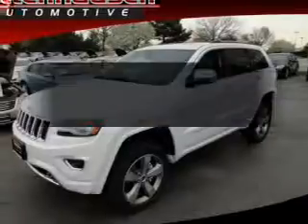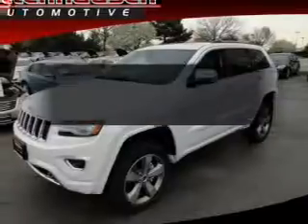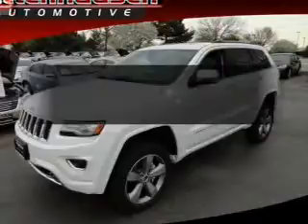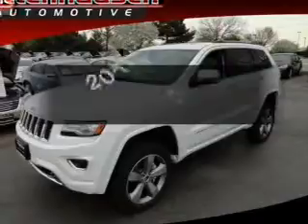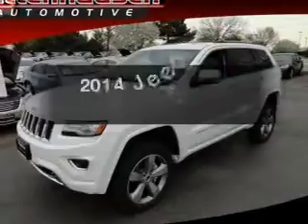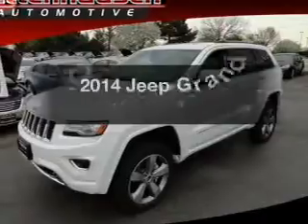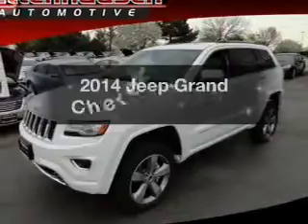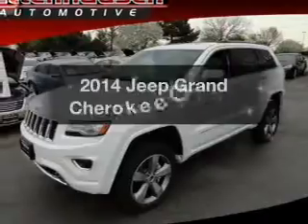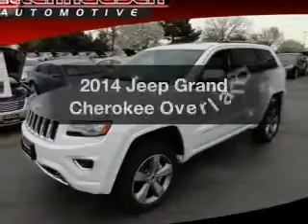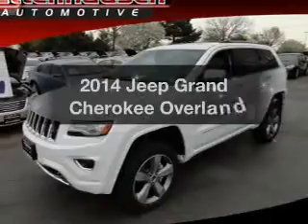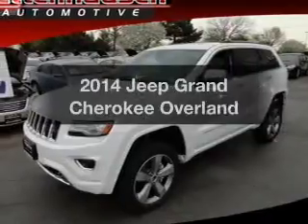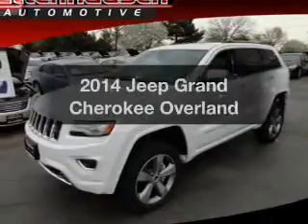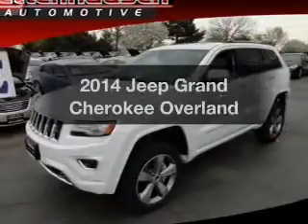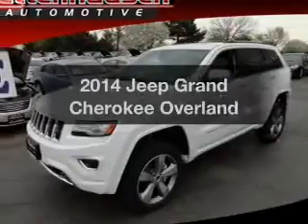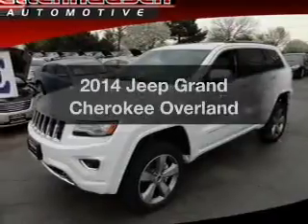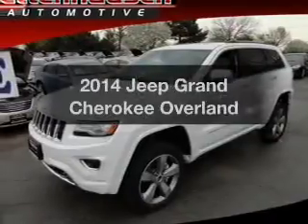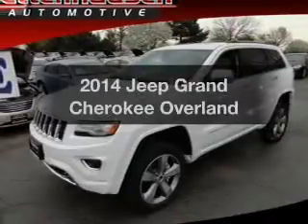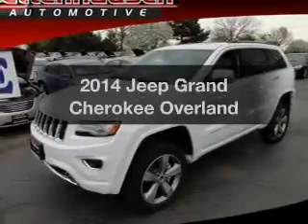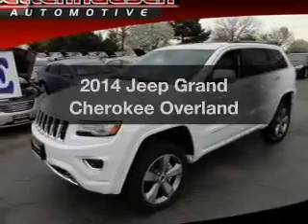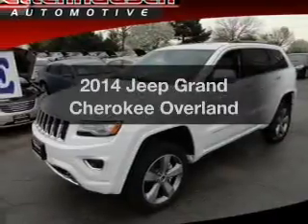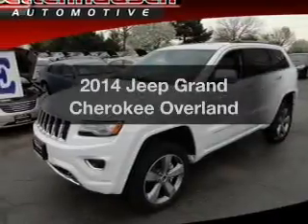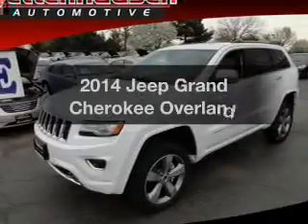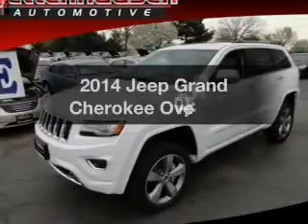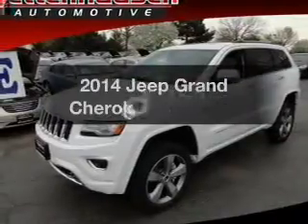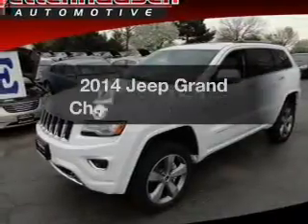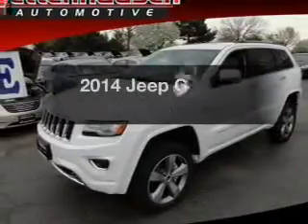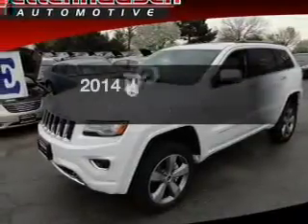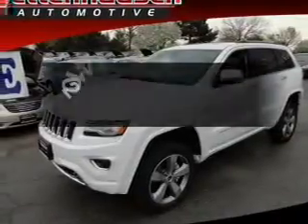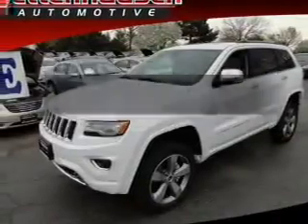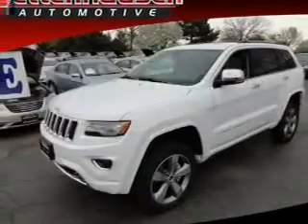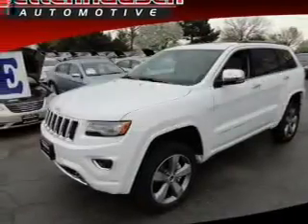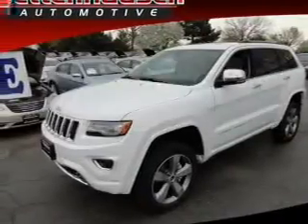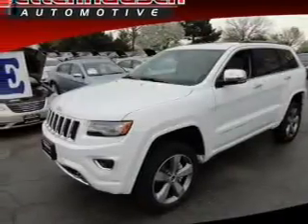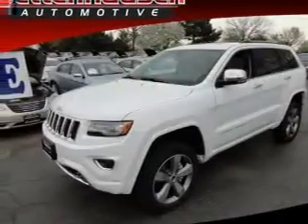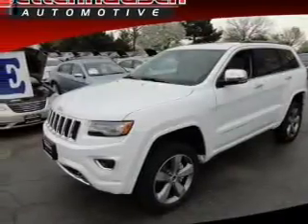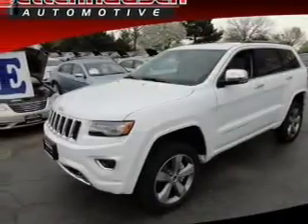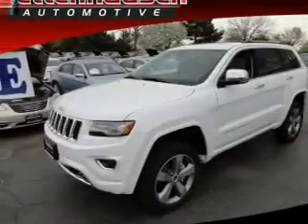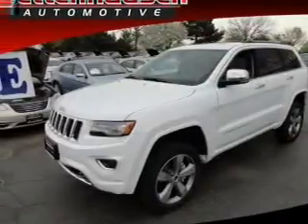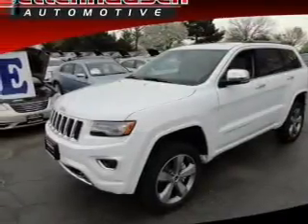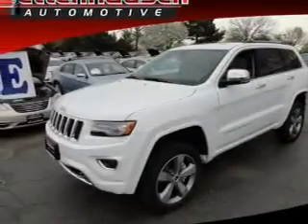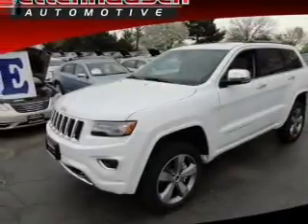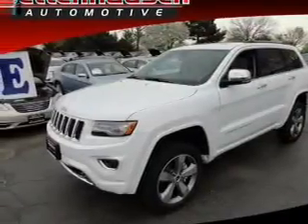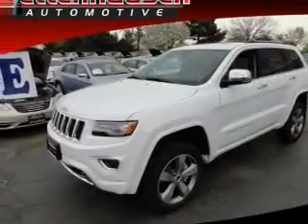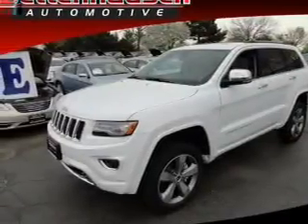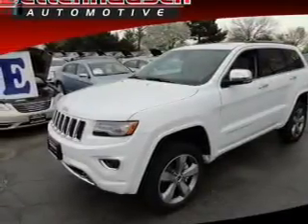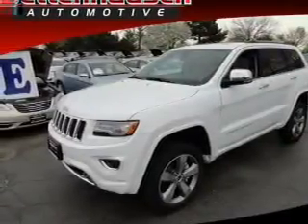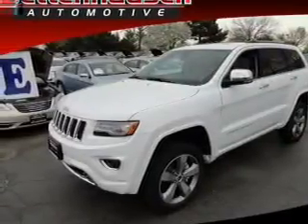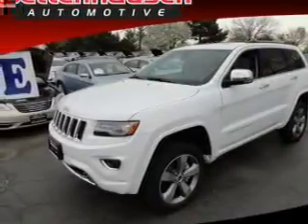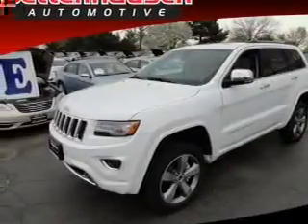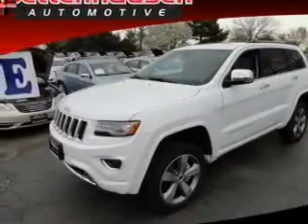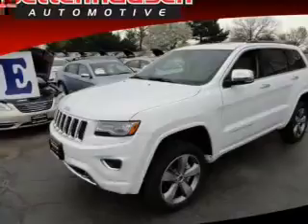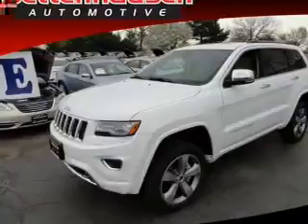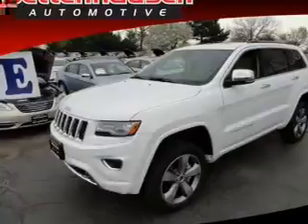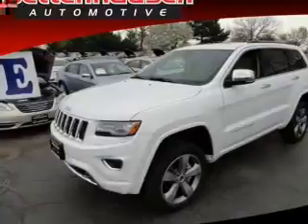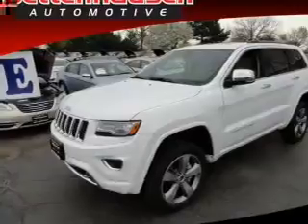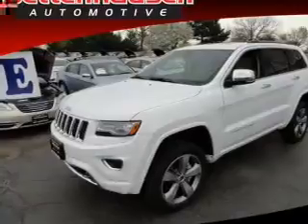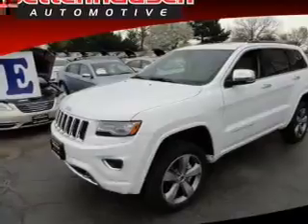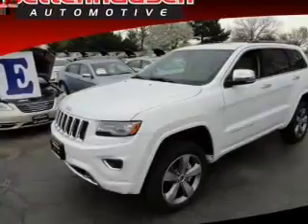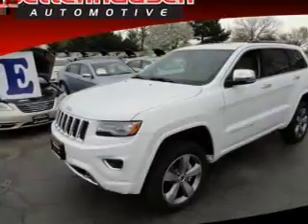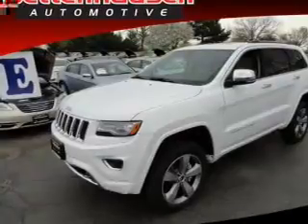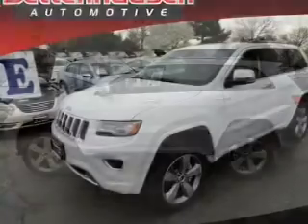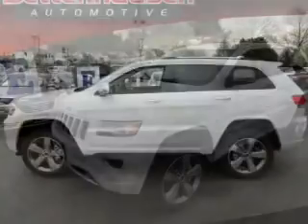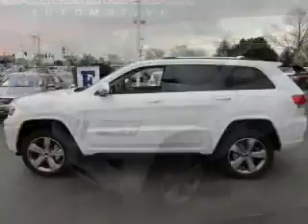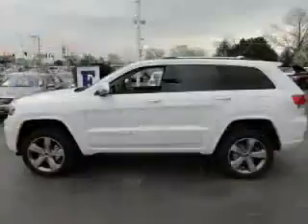Get noticed in this 2014 Jeep Grand Cherokee. If you're looking for a first-rate auto, this one could be yours today.